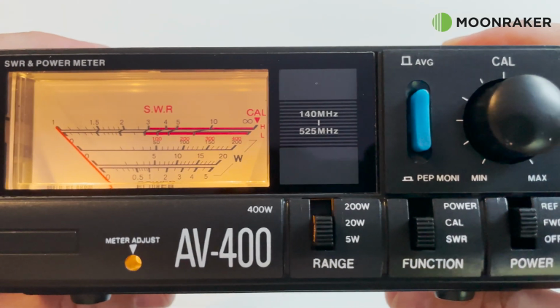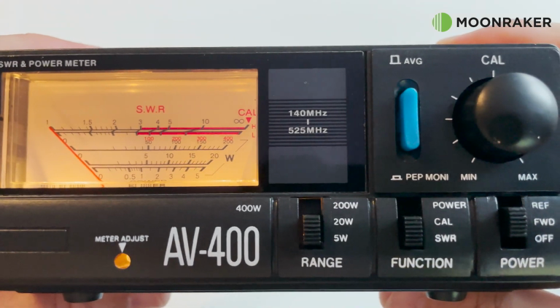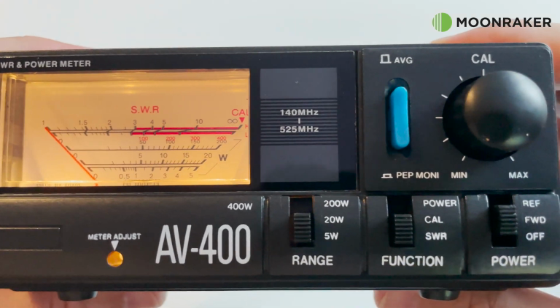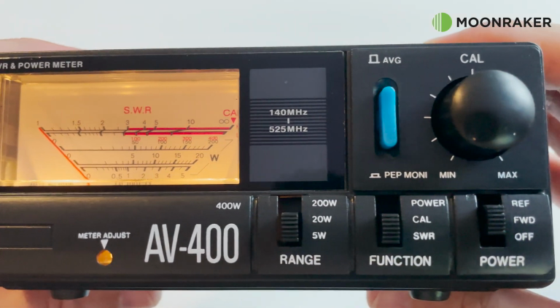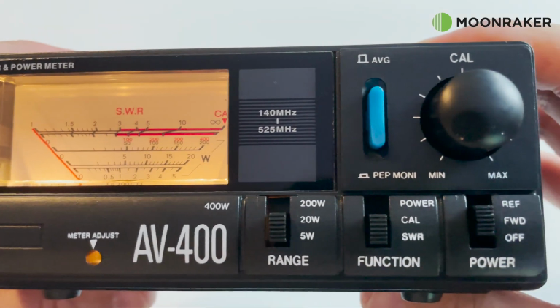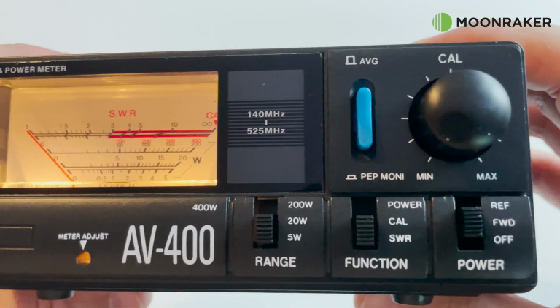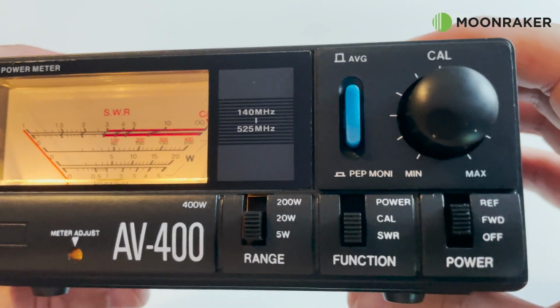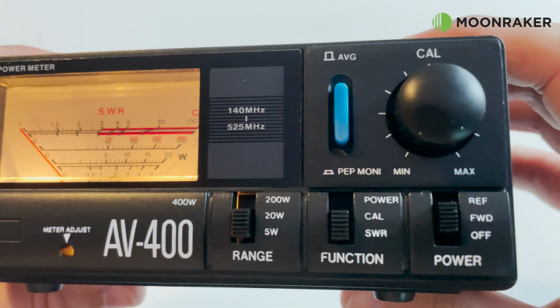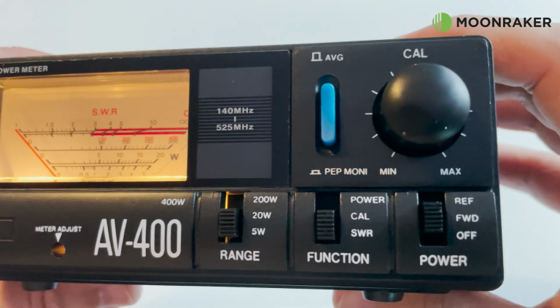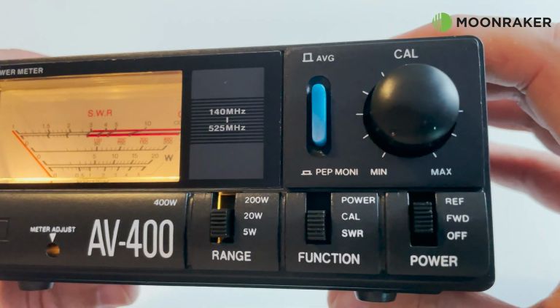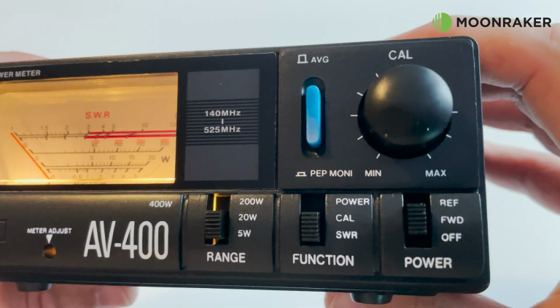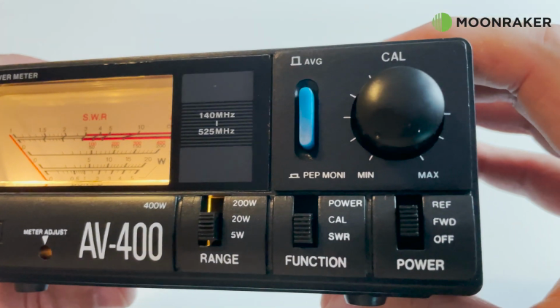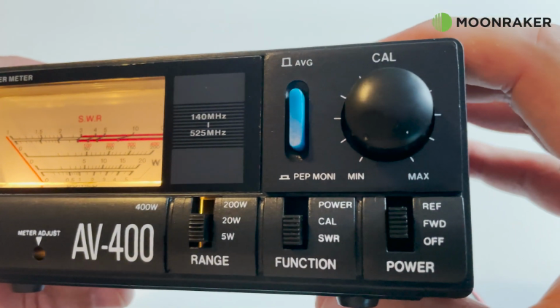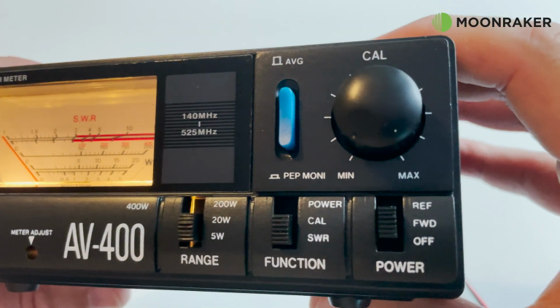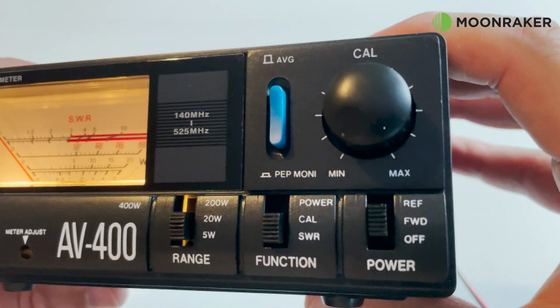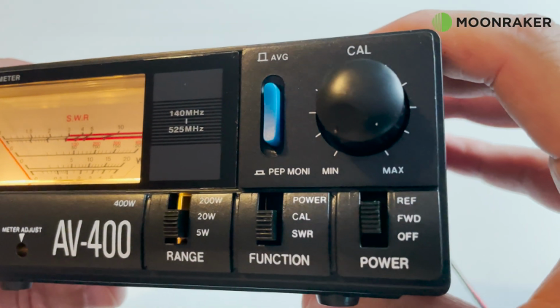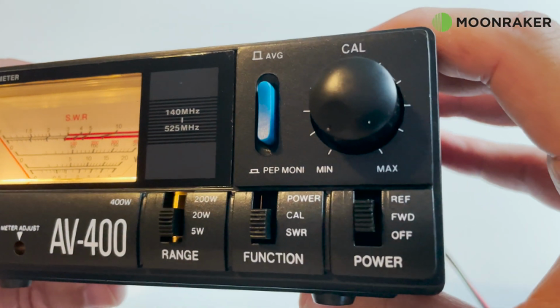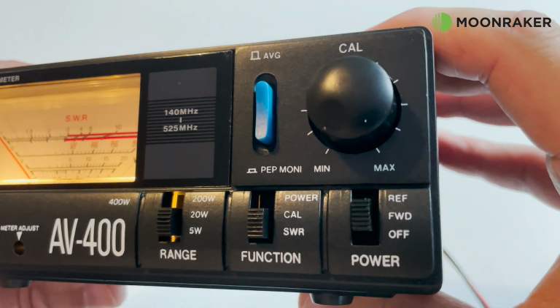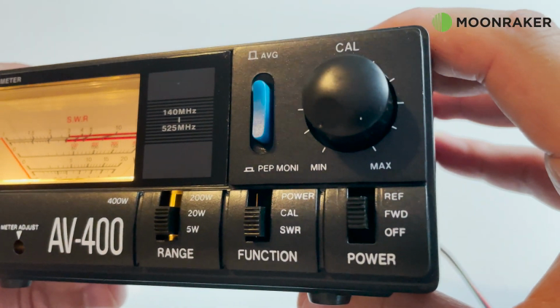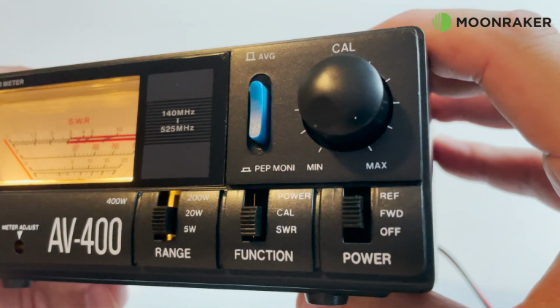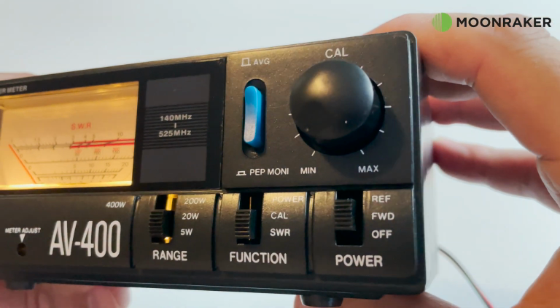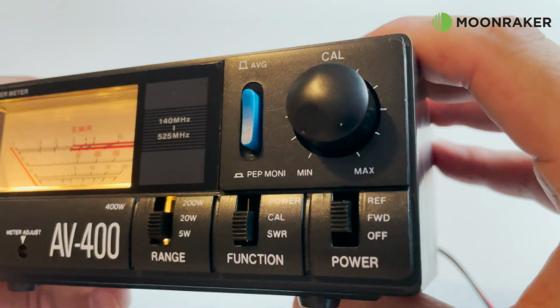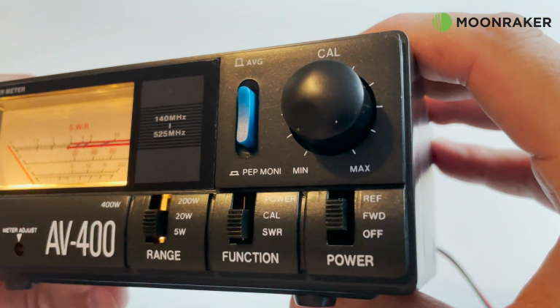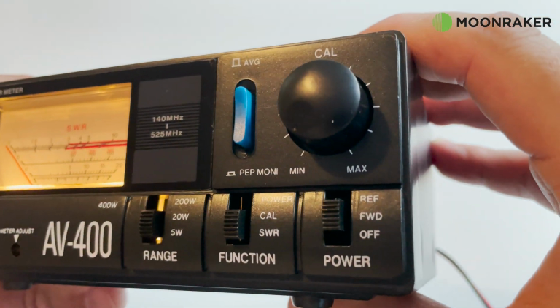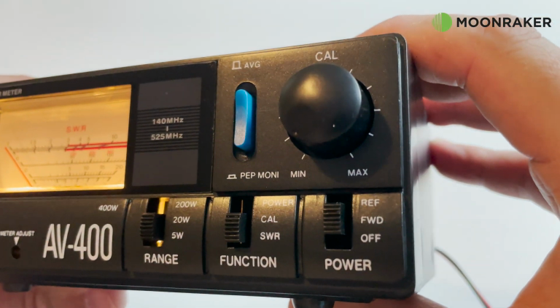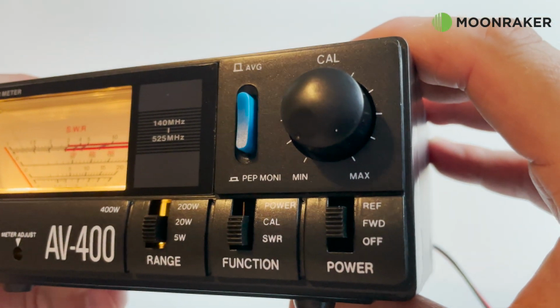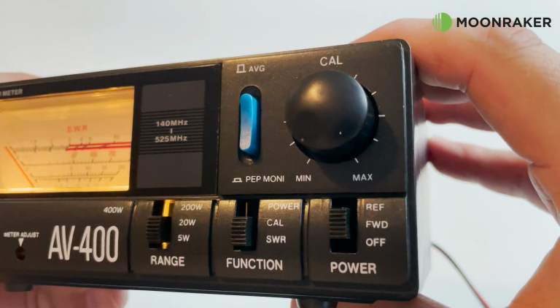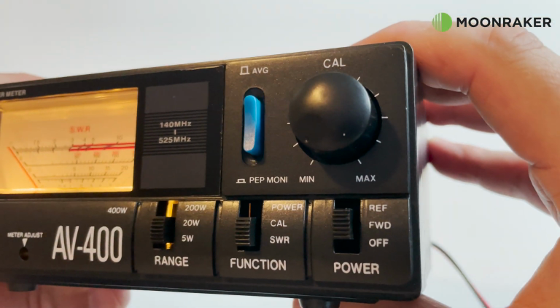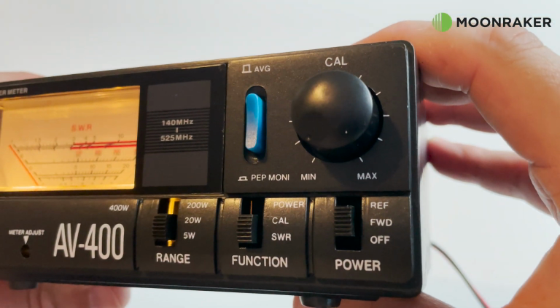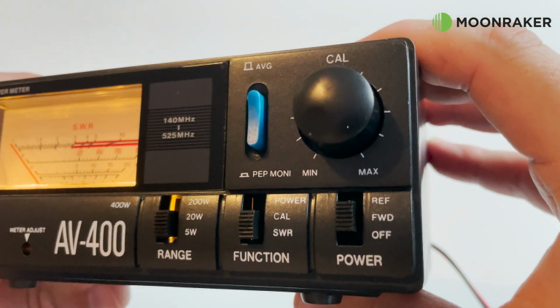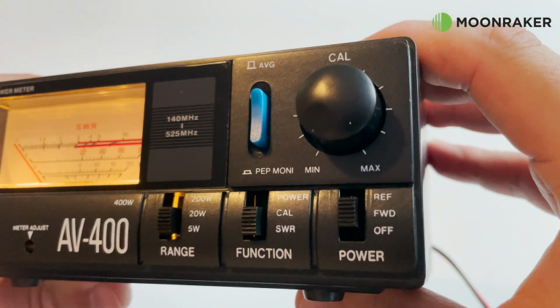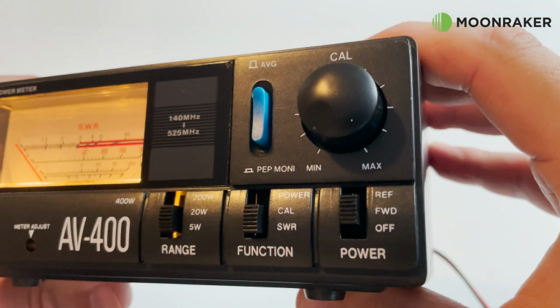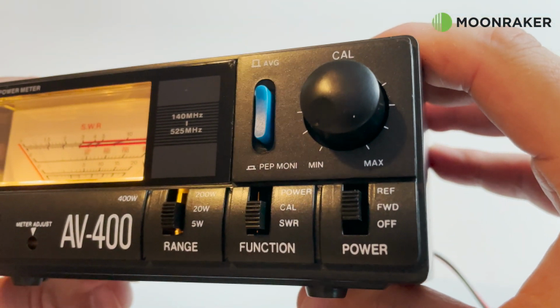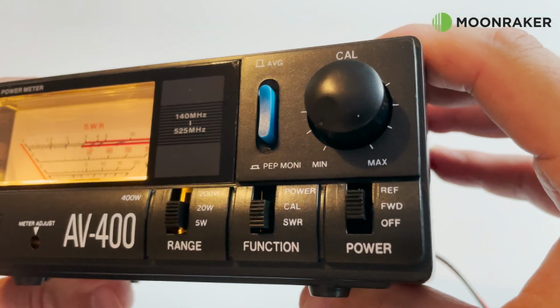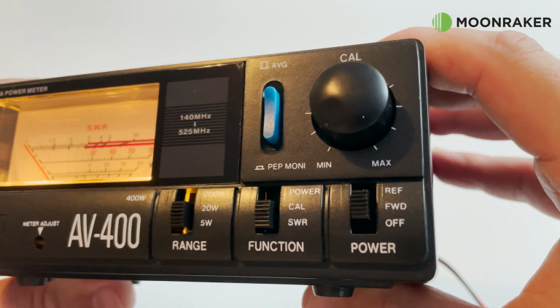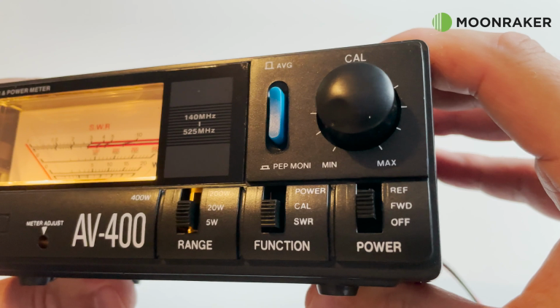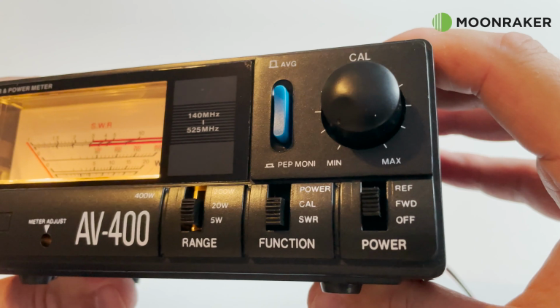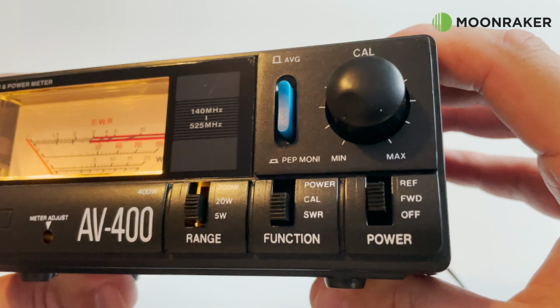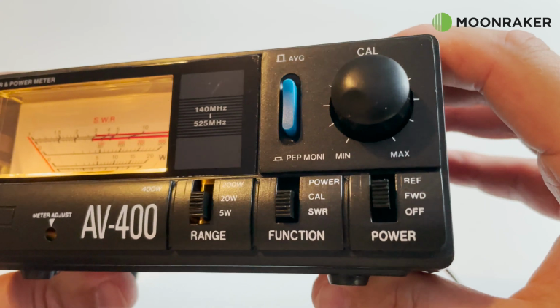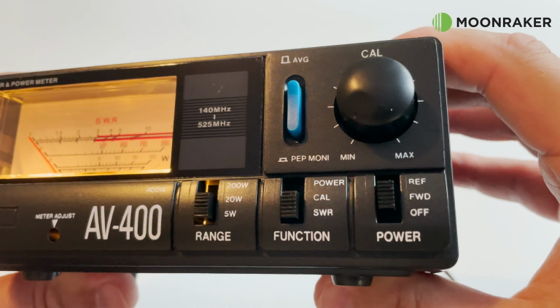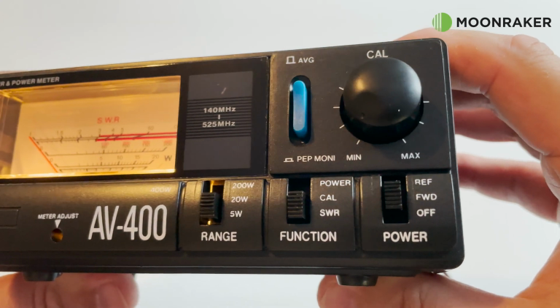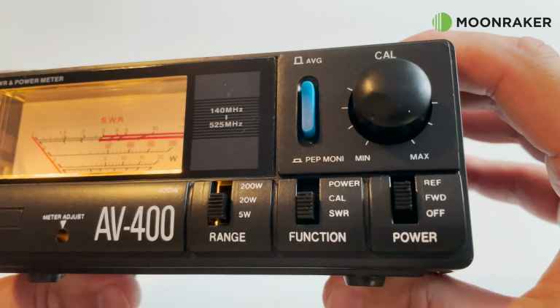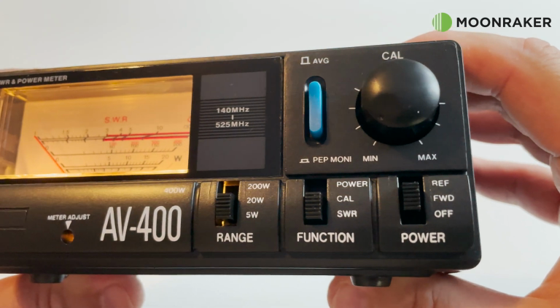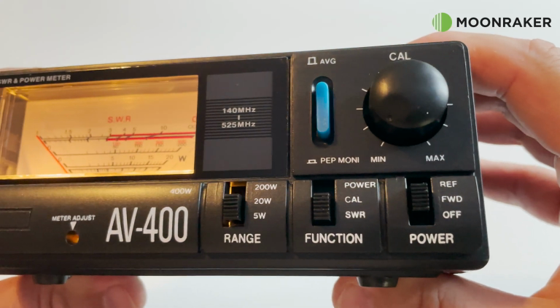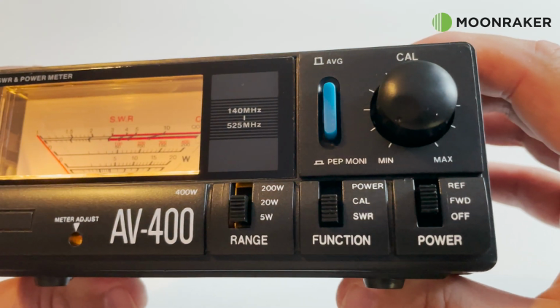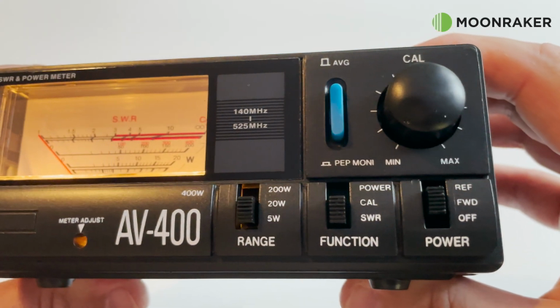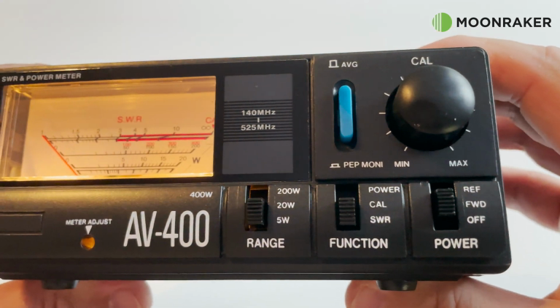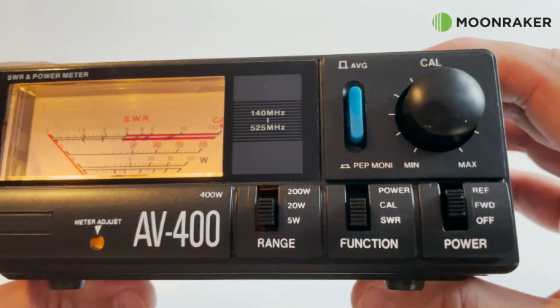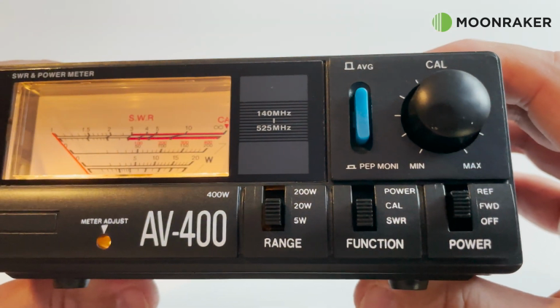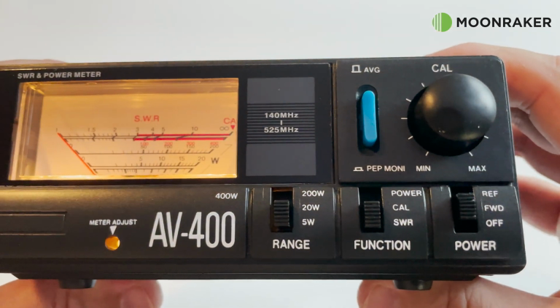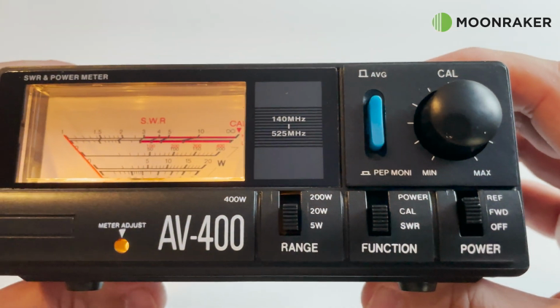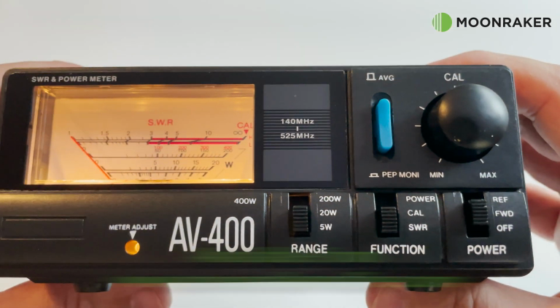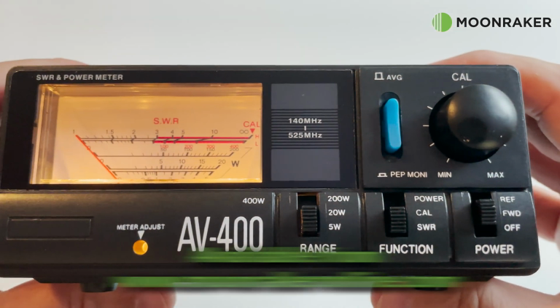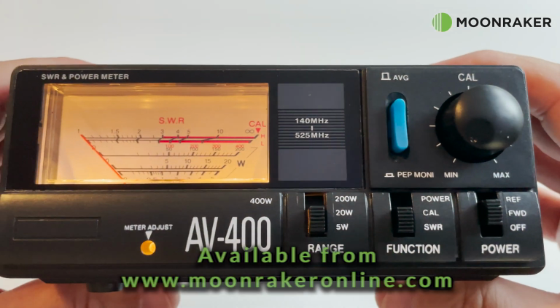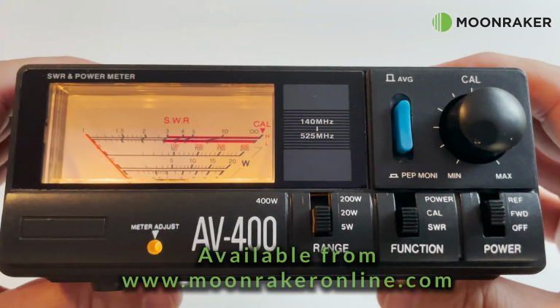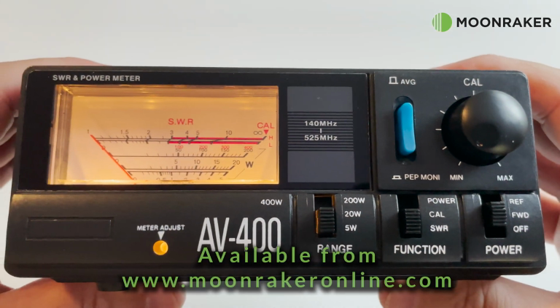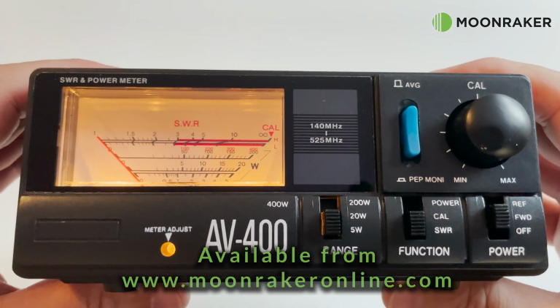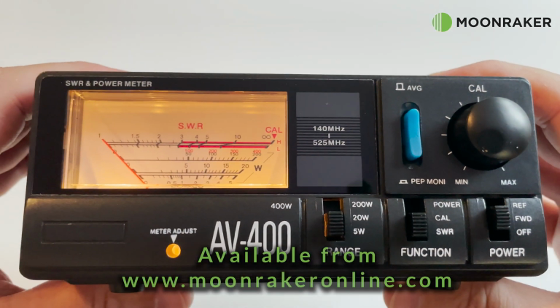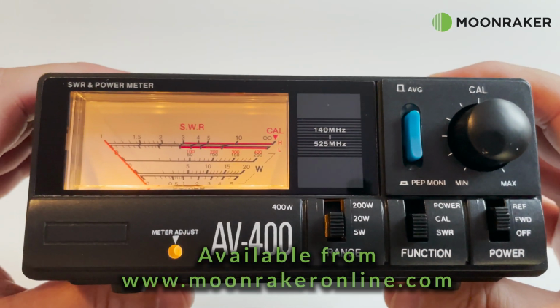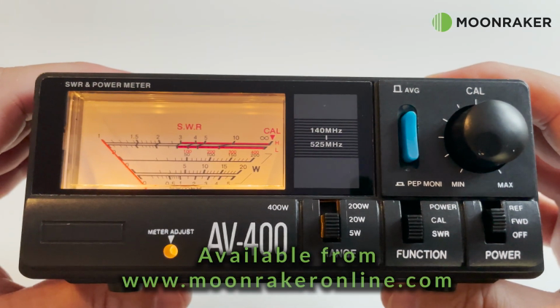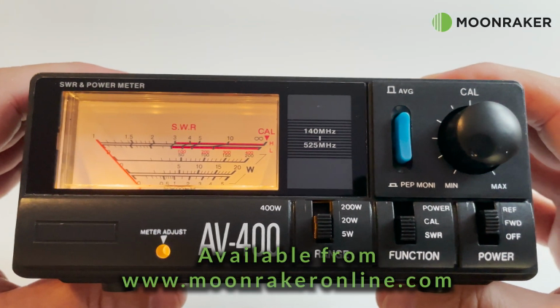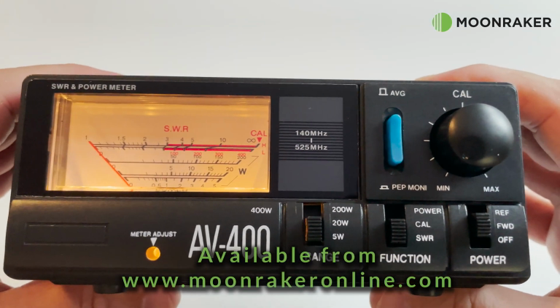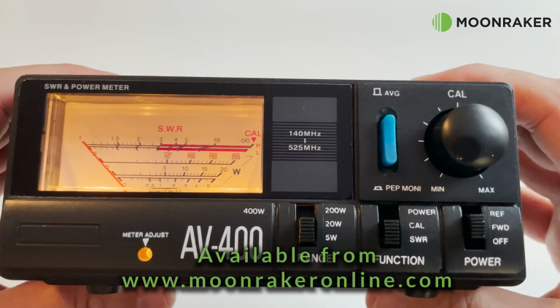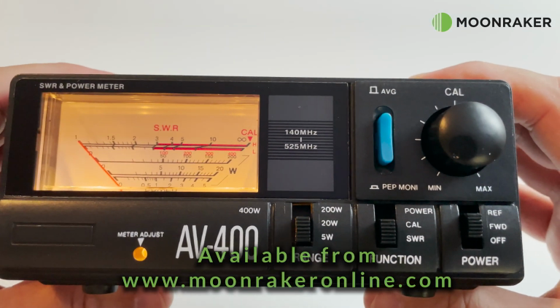For more information or to purchase the Shaman AV400, please visit www.moonrakeronline.com.